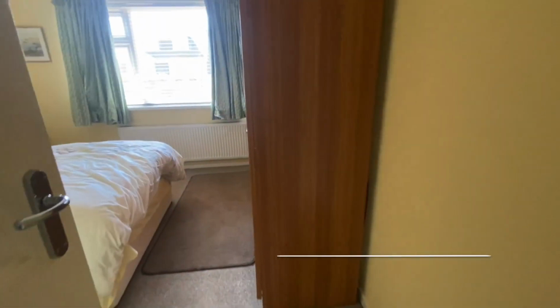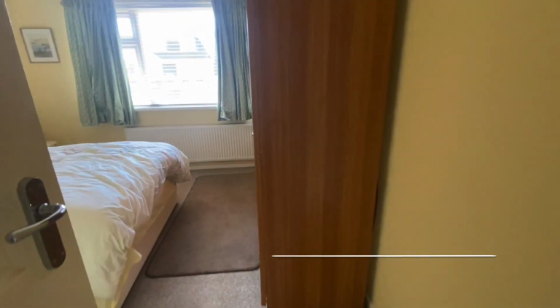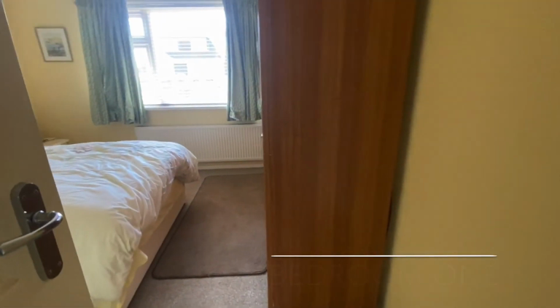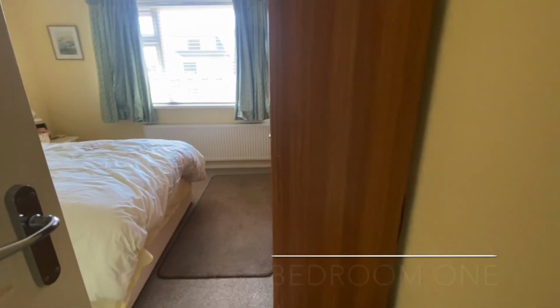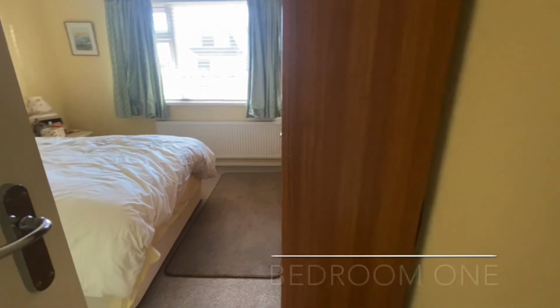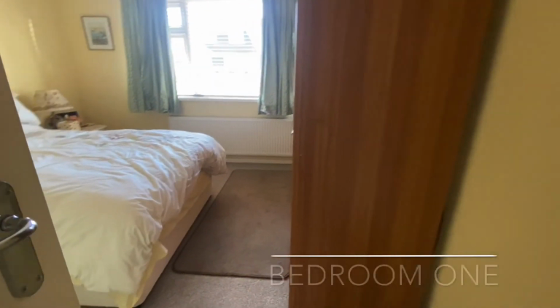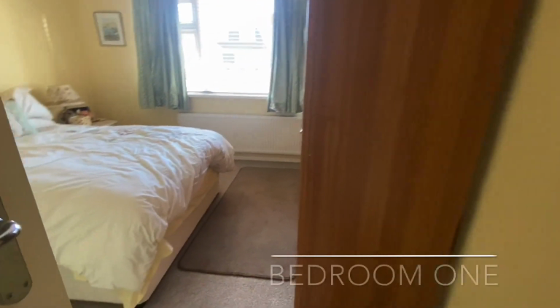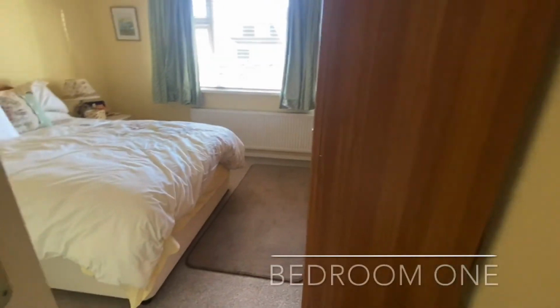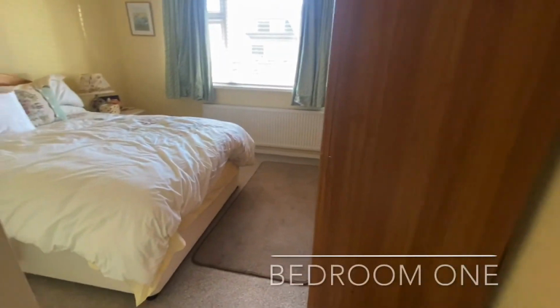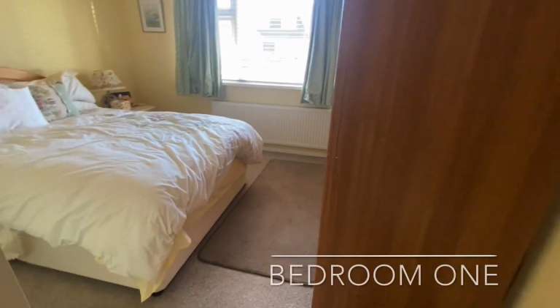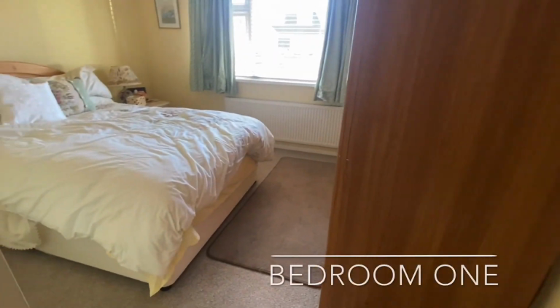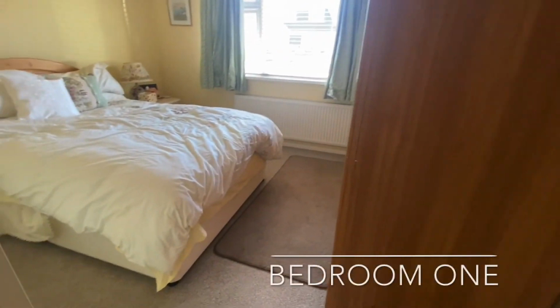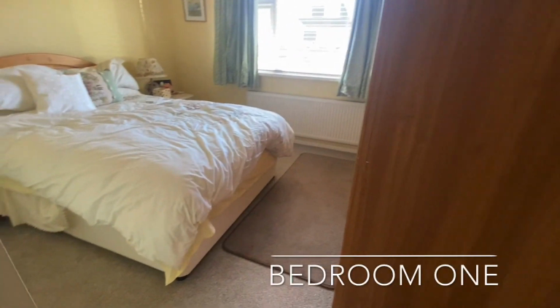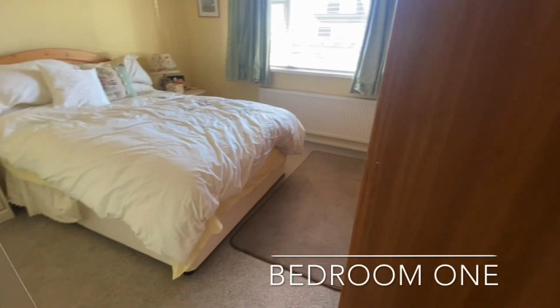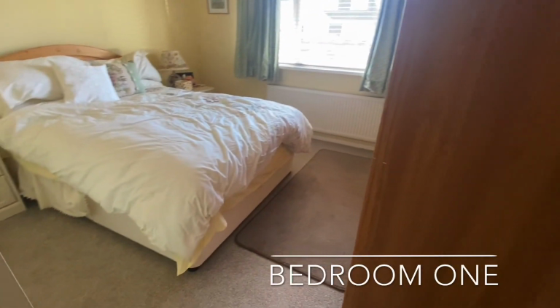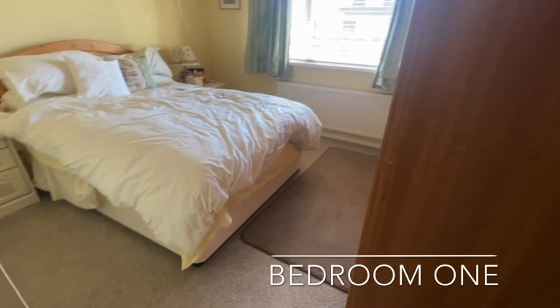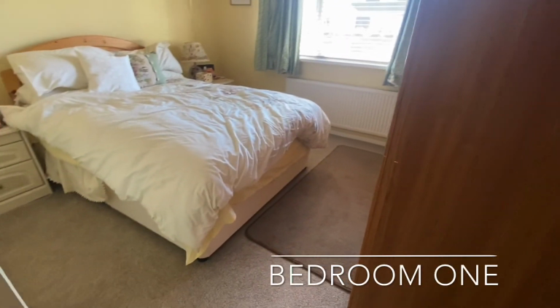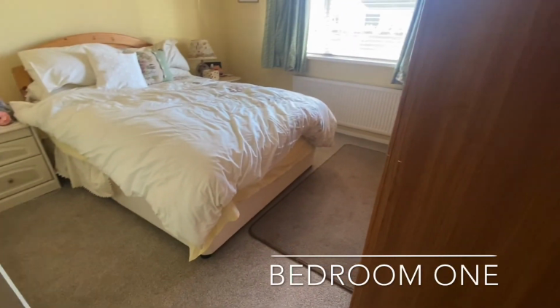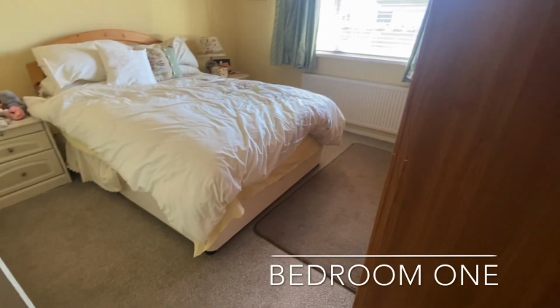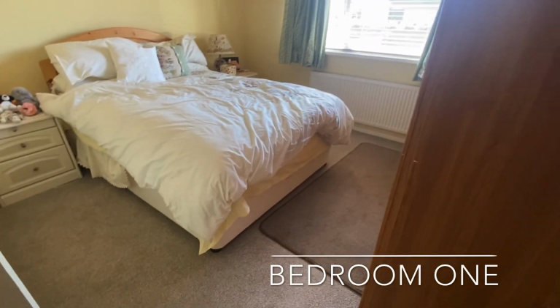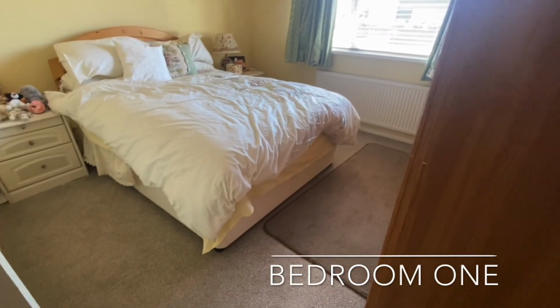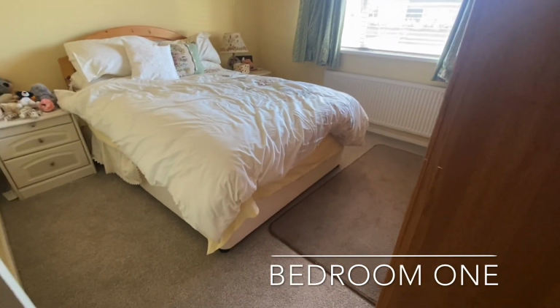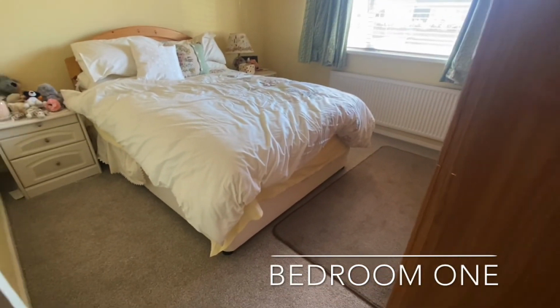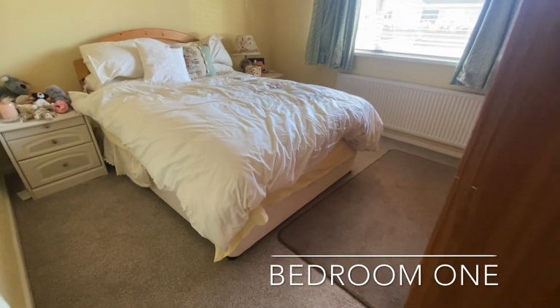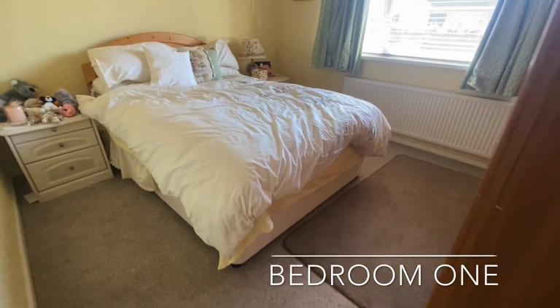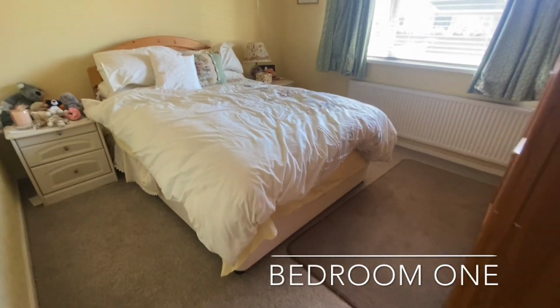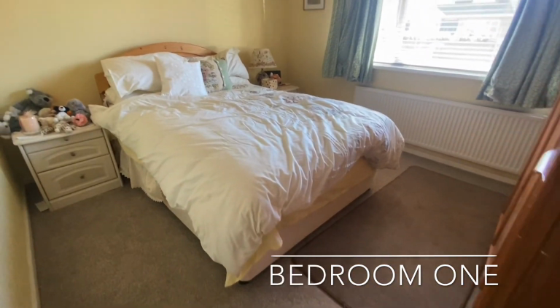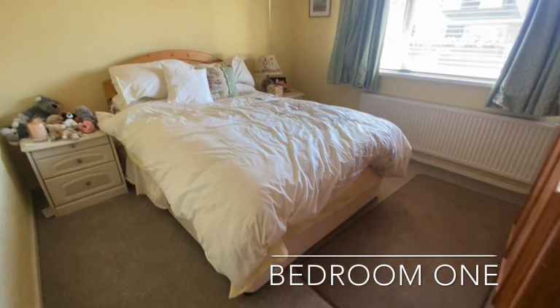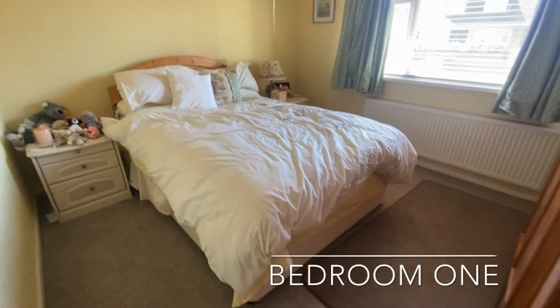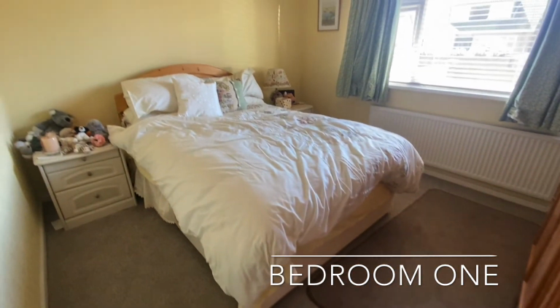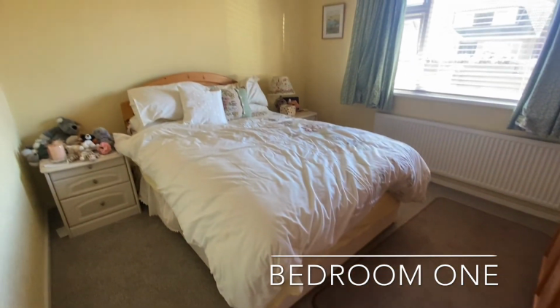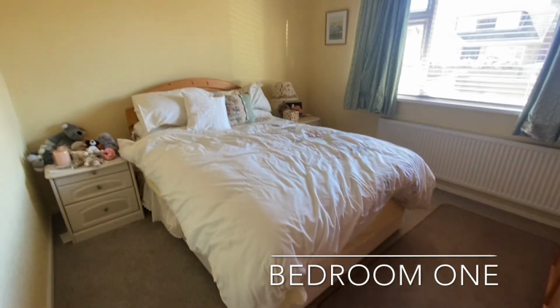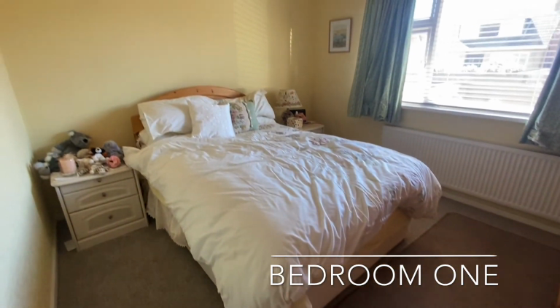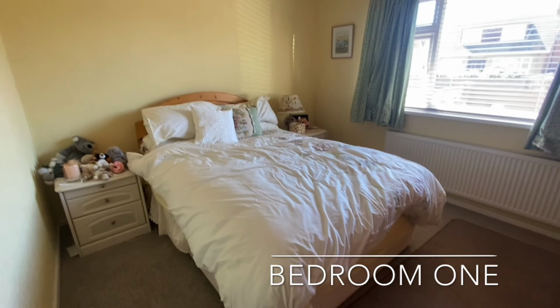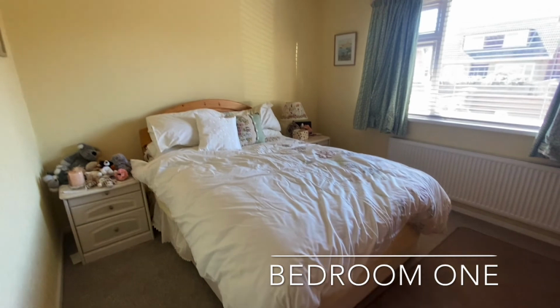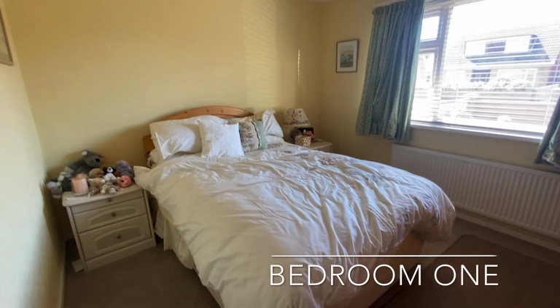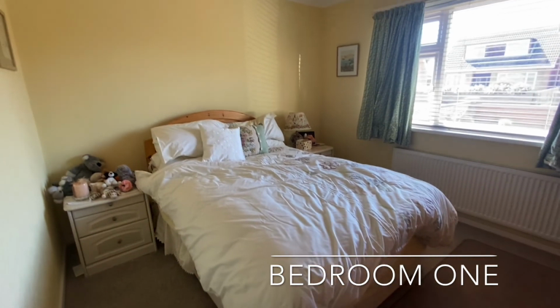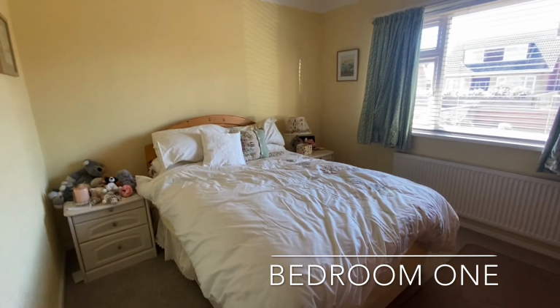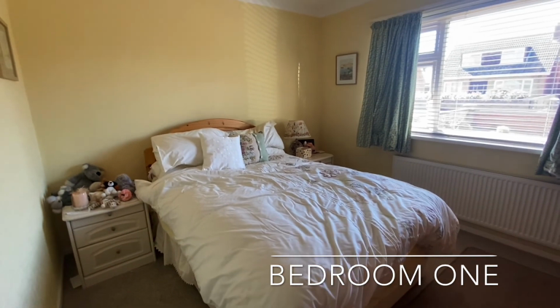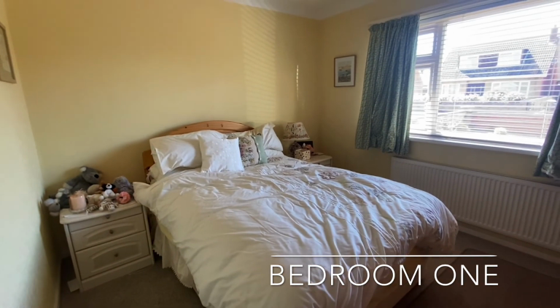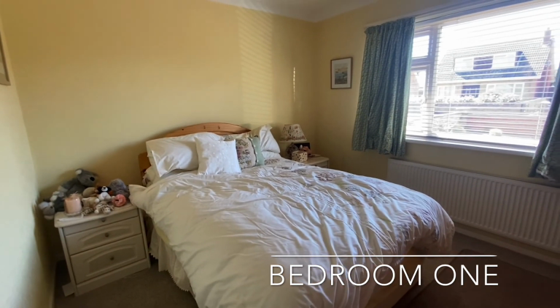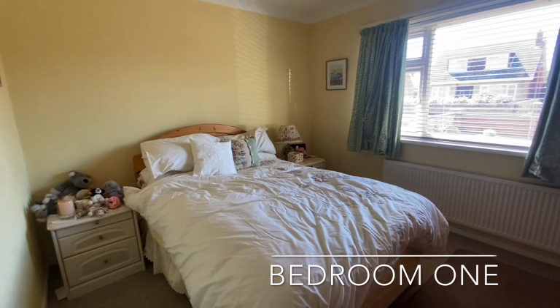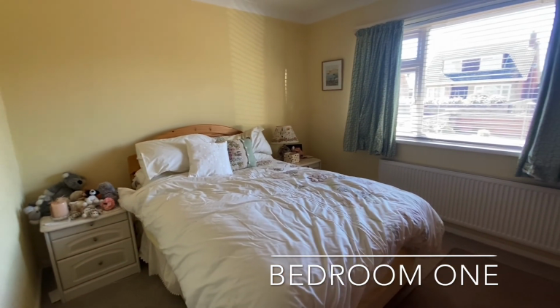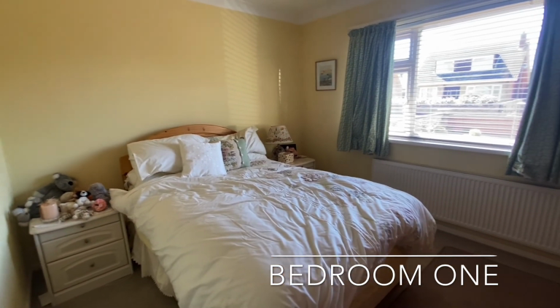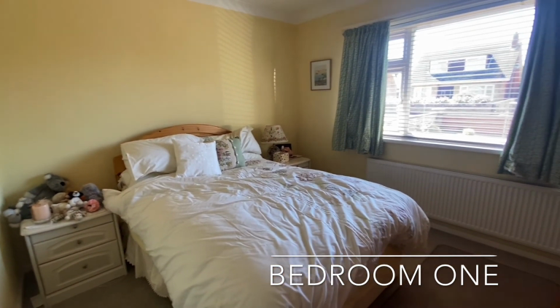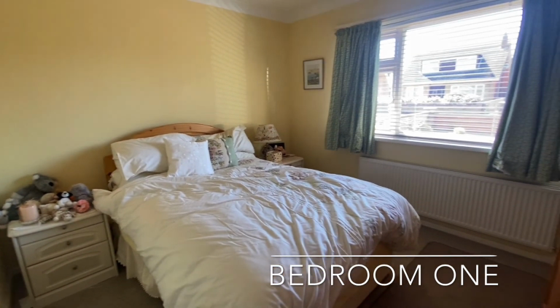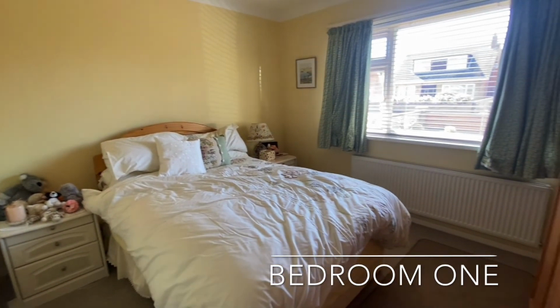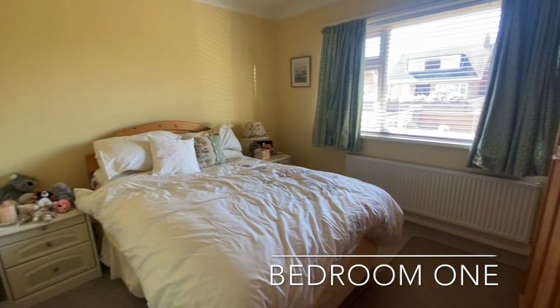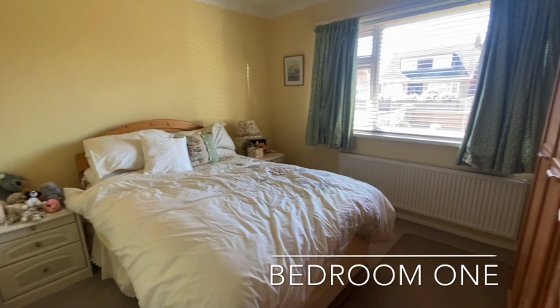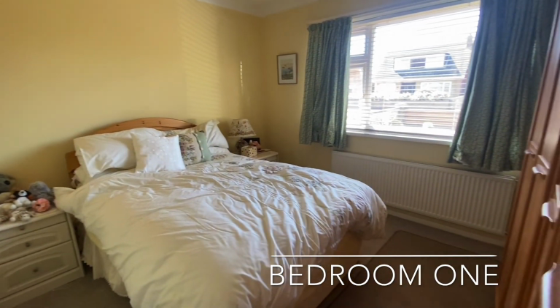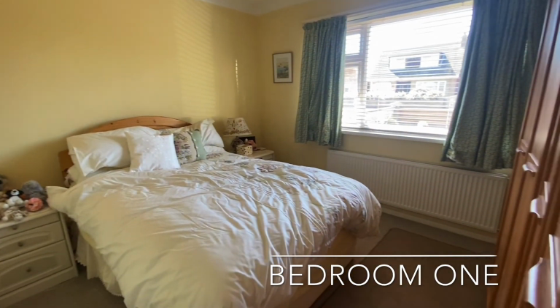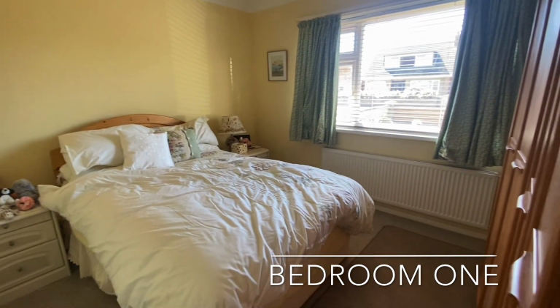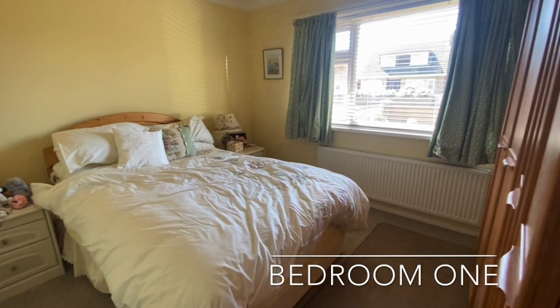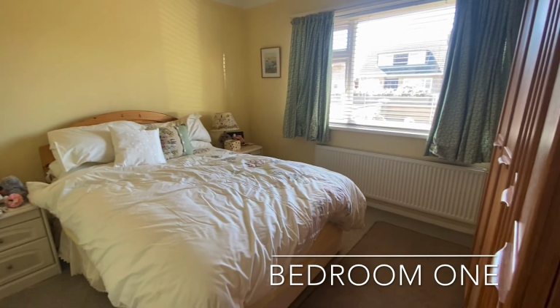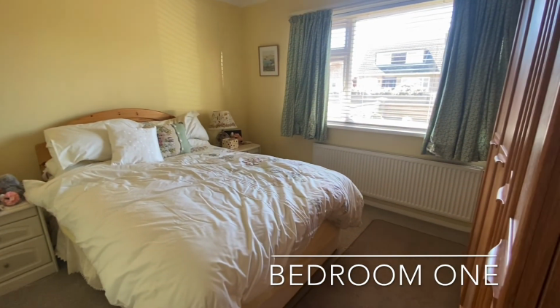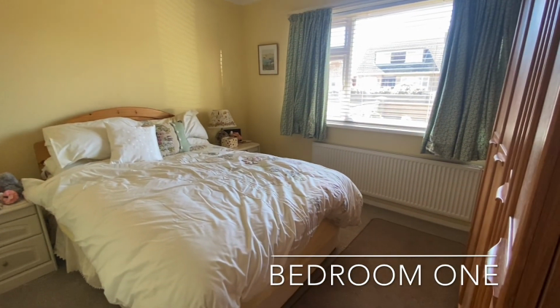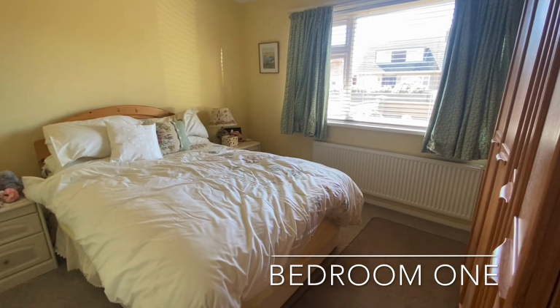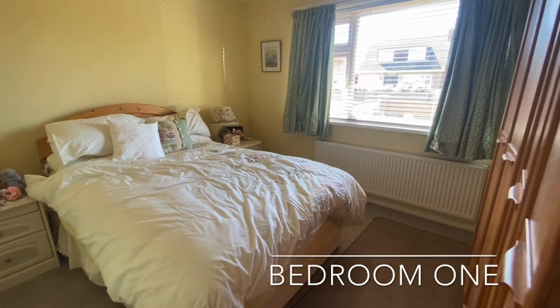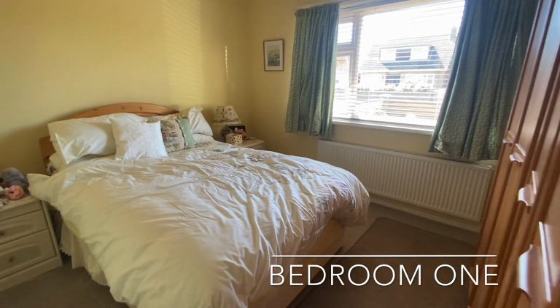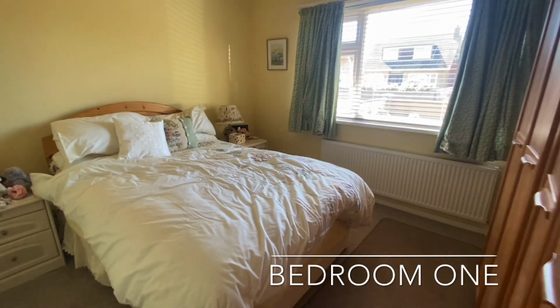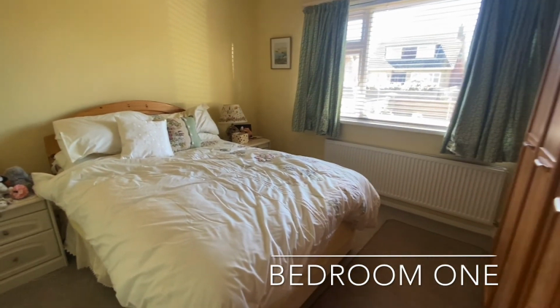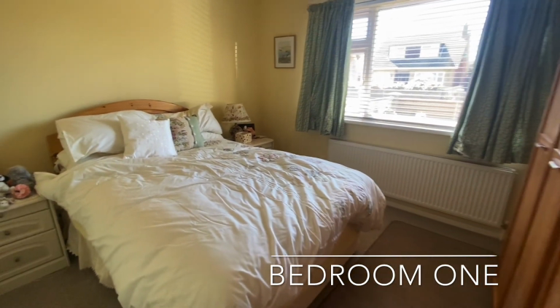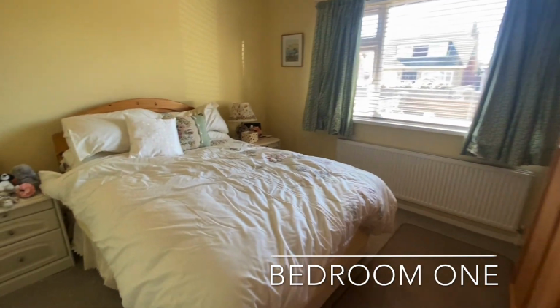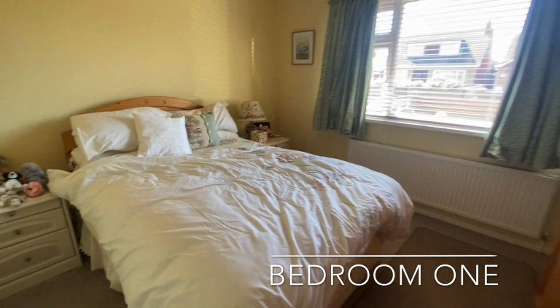Bedroom one is a spacious double bedroom found to the front of the home, housing ample space for freestanding furniture.